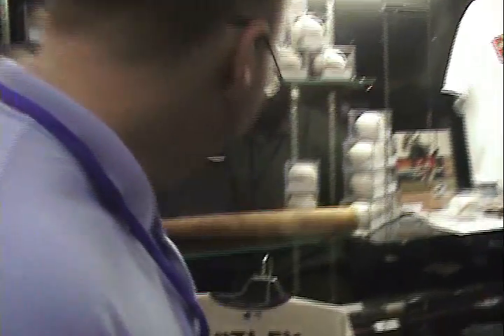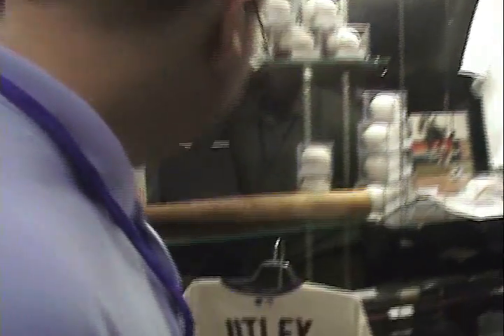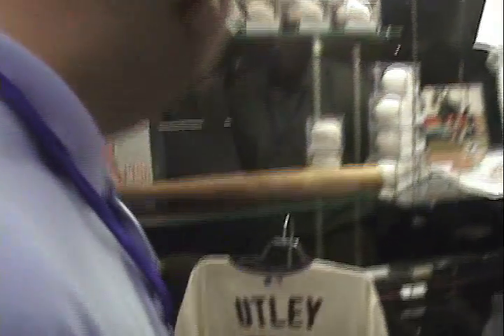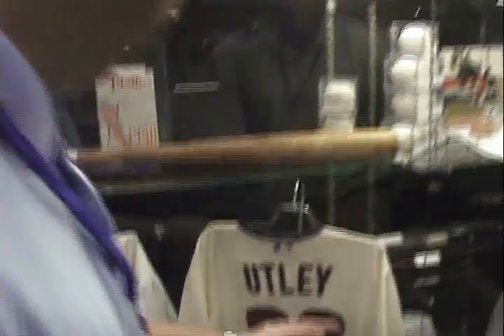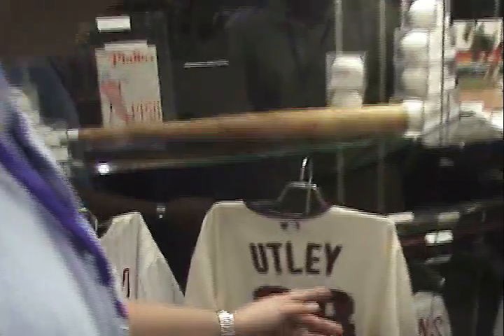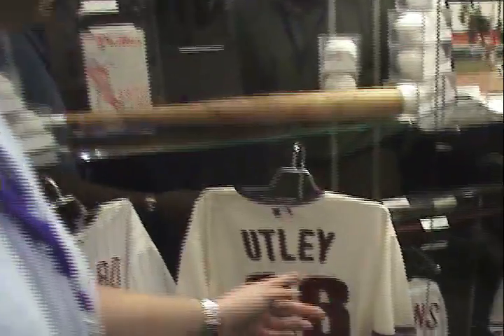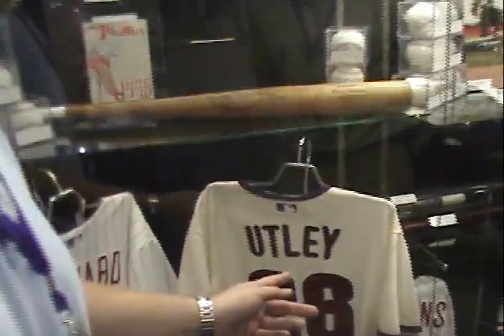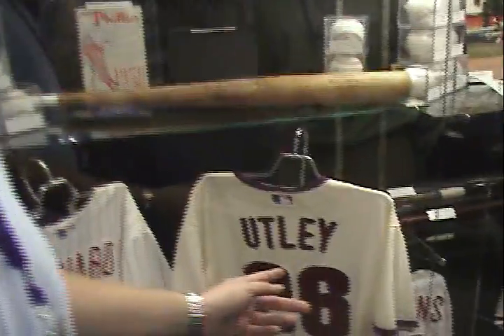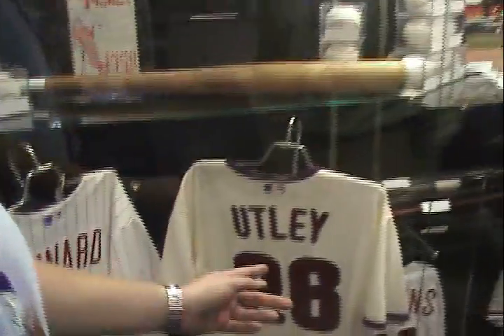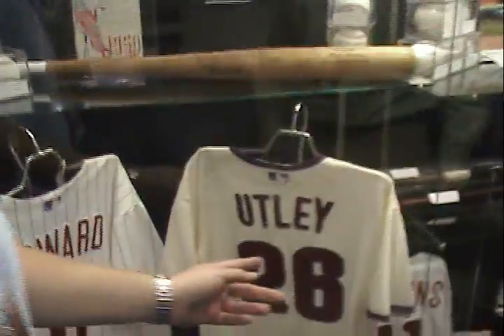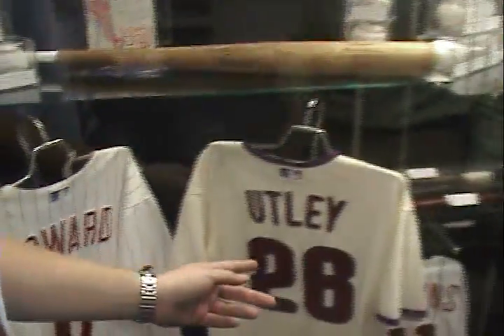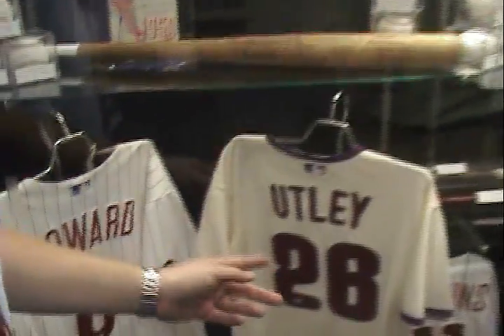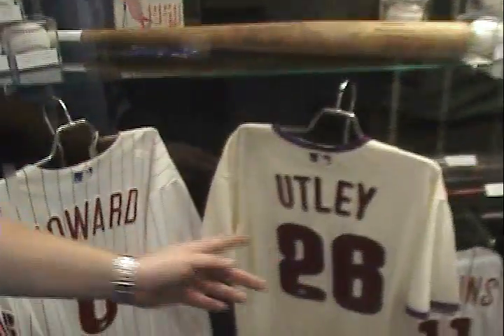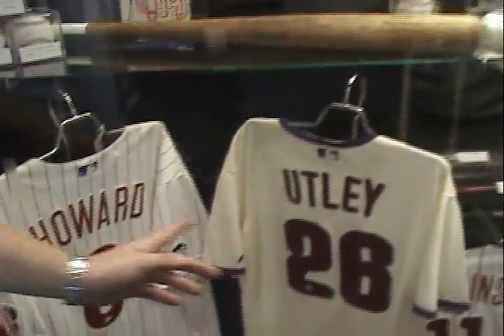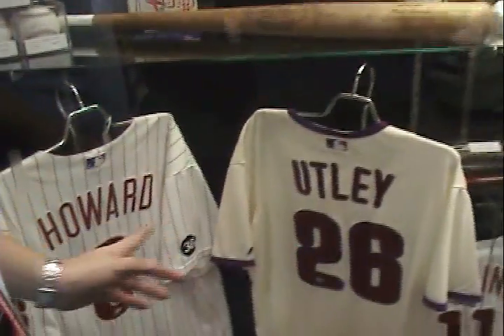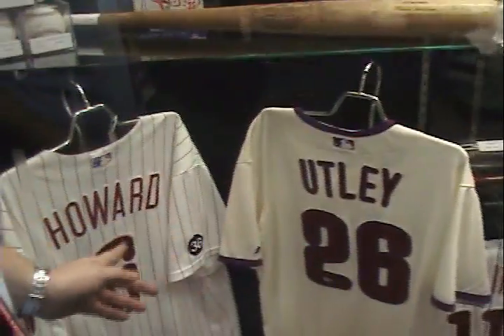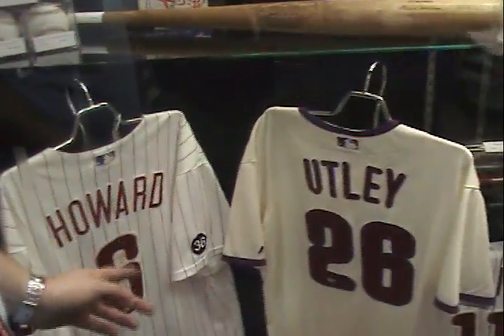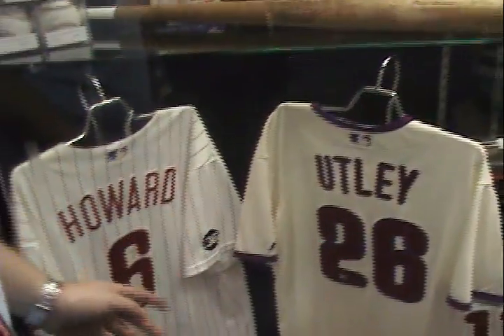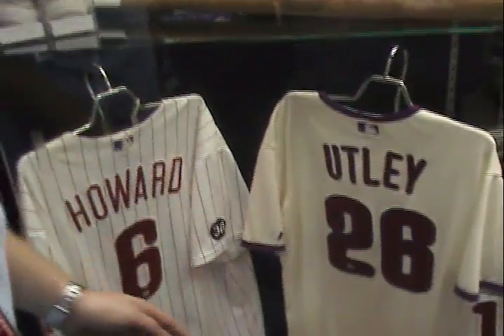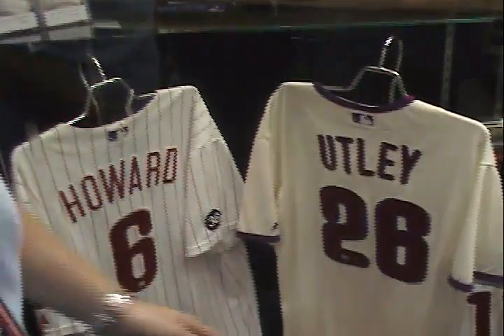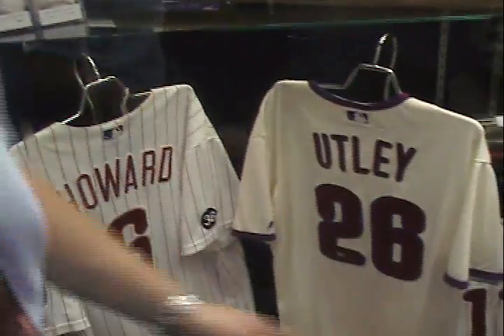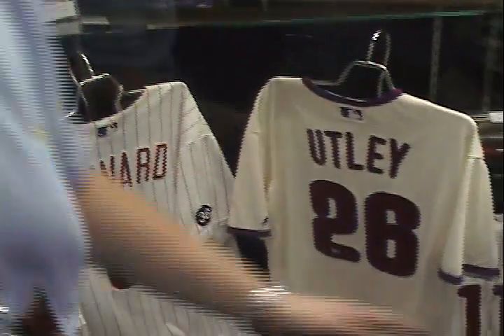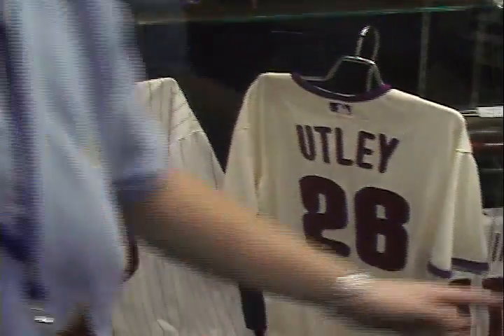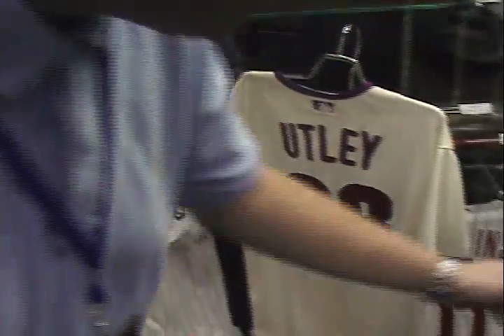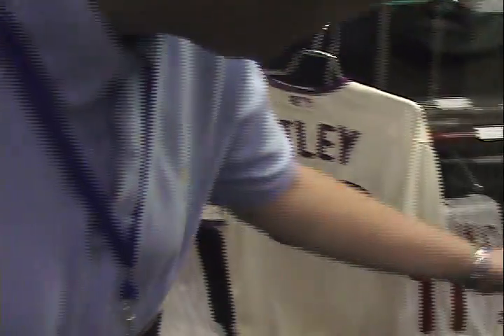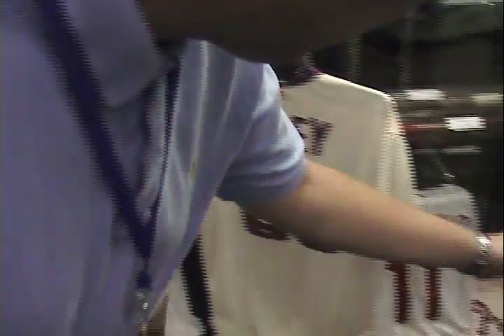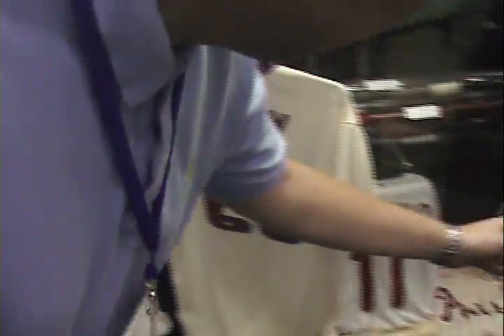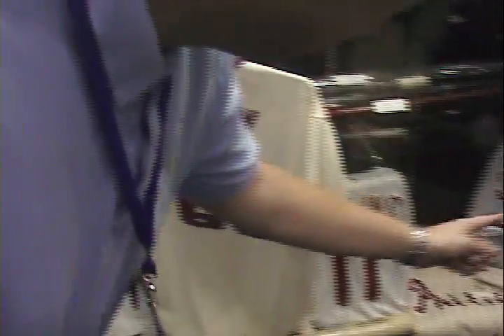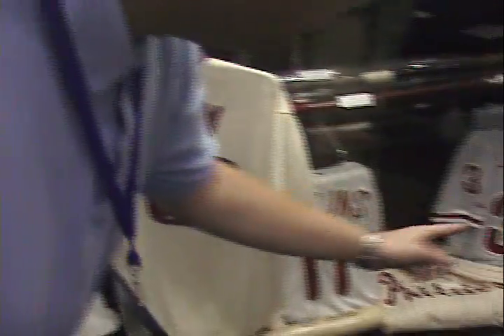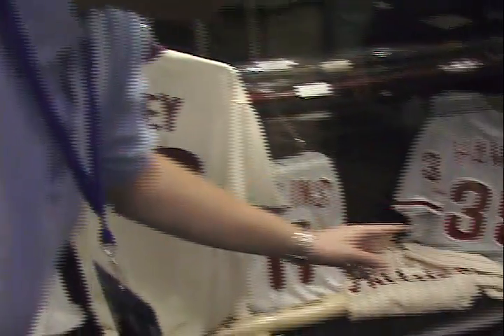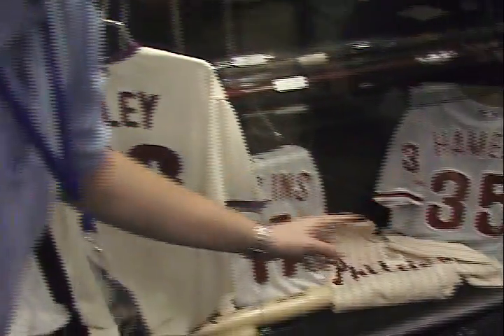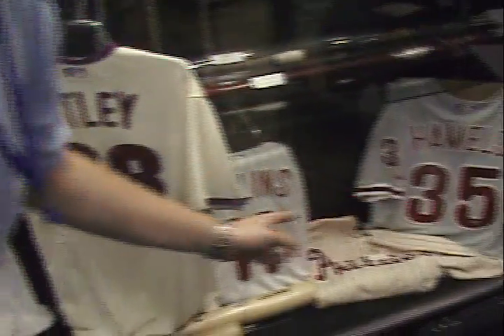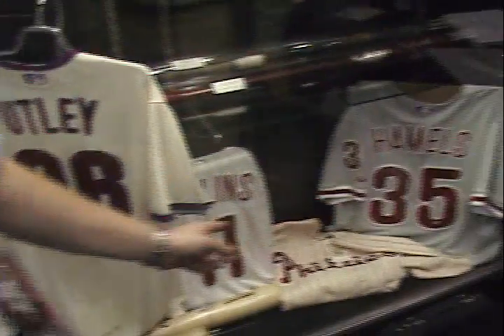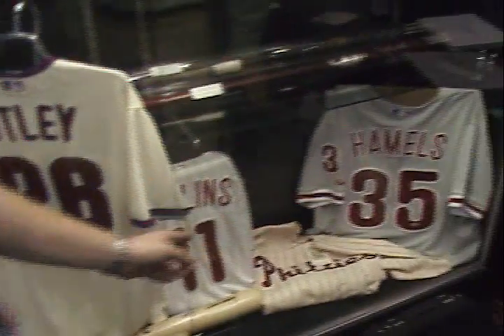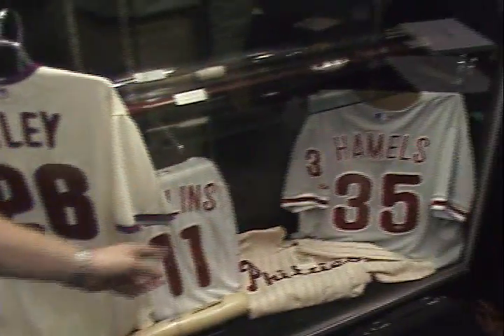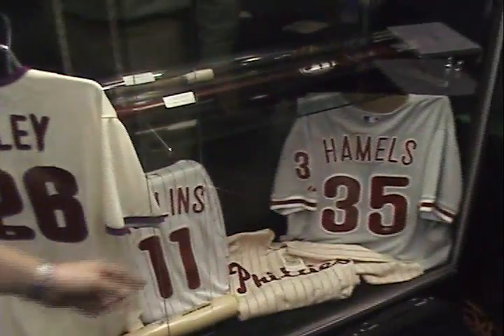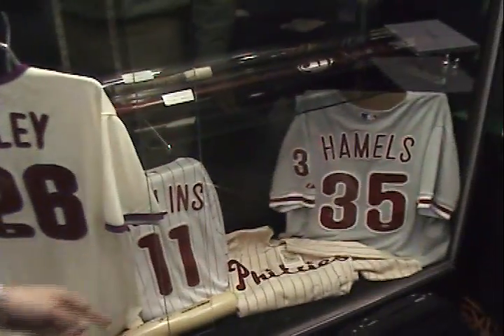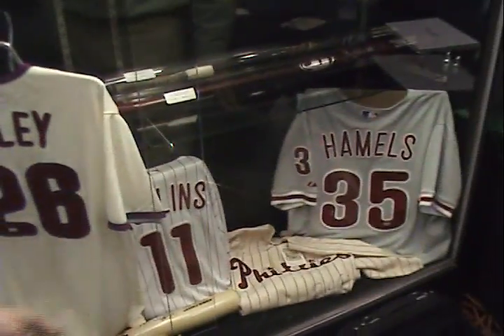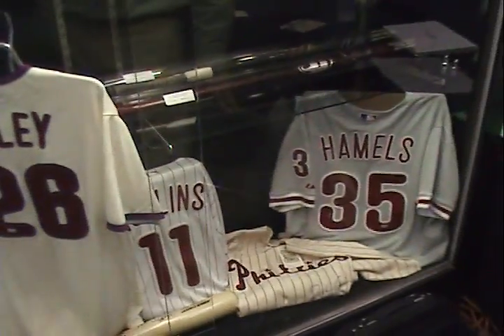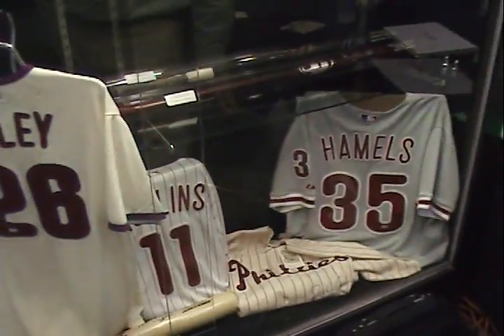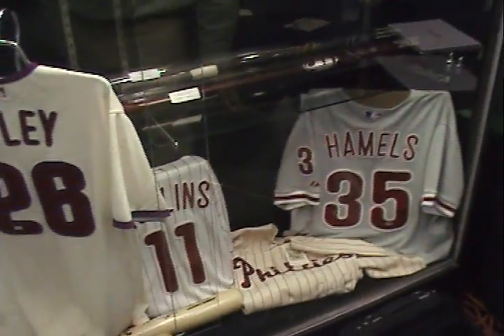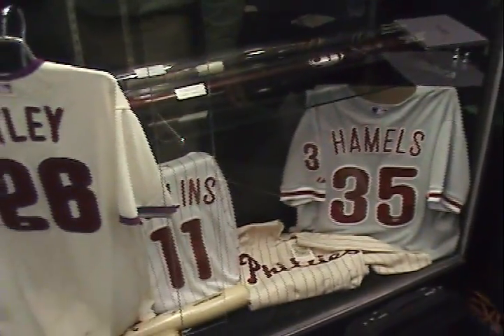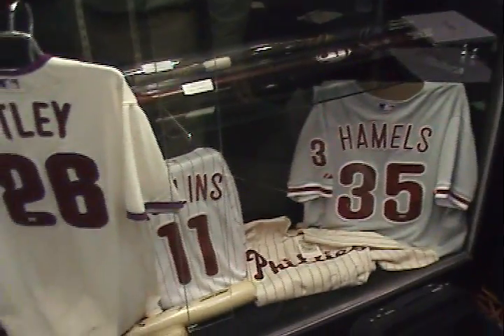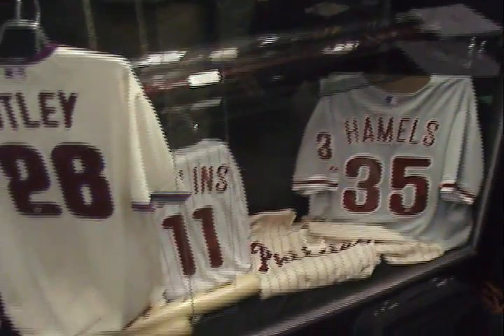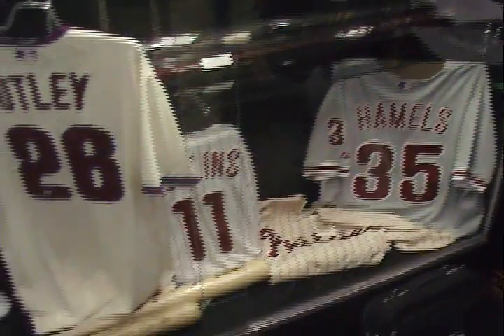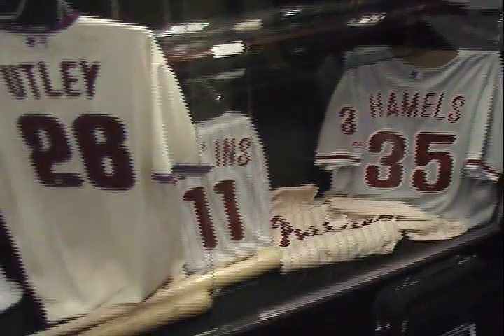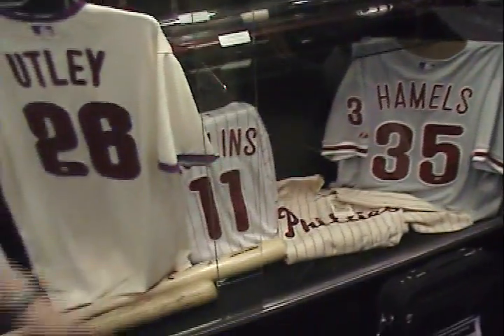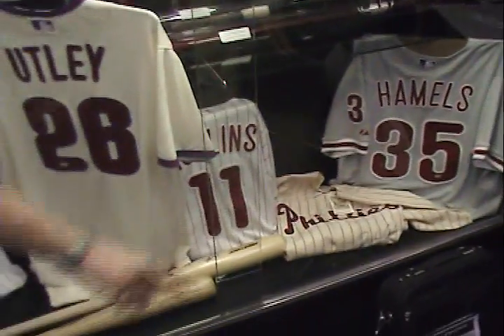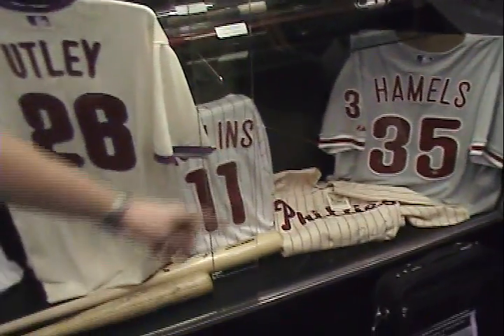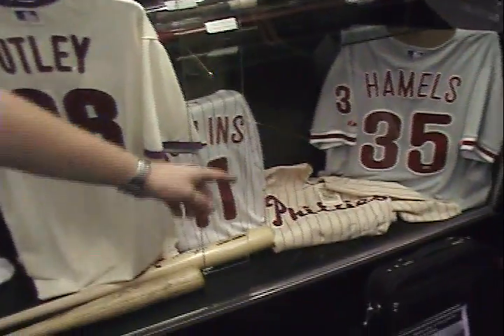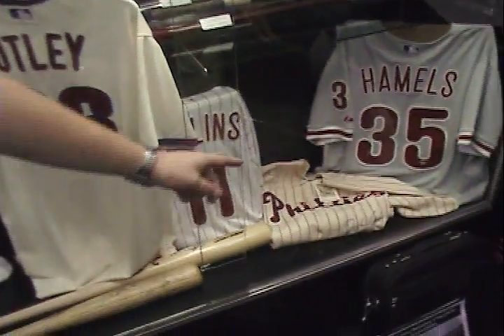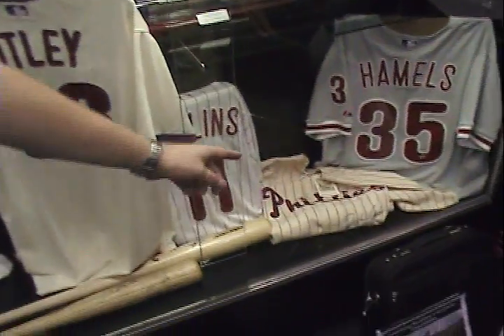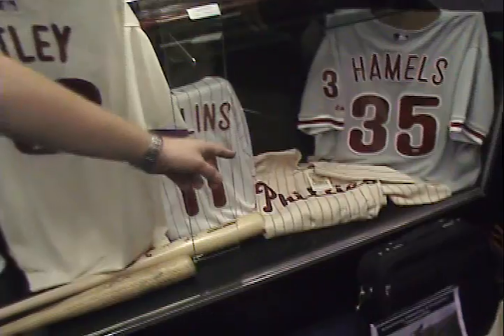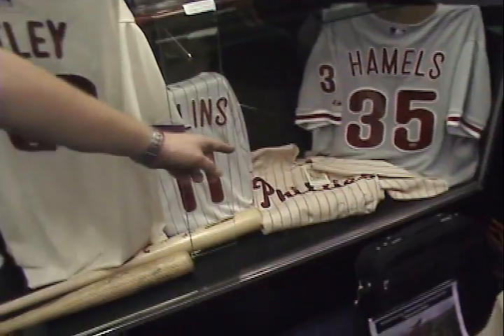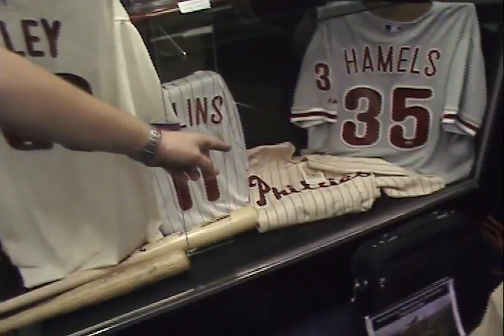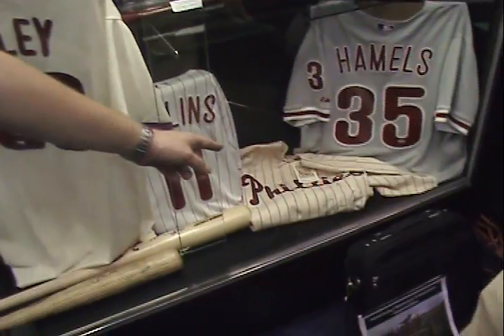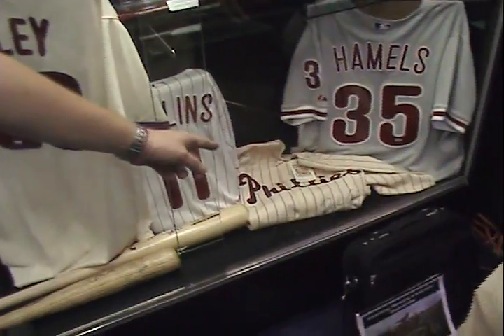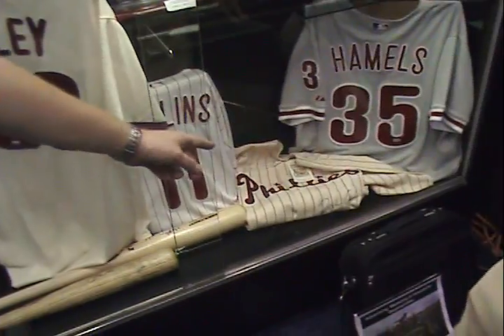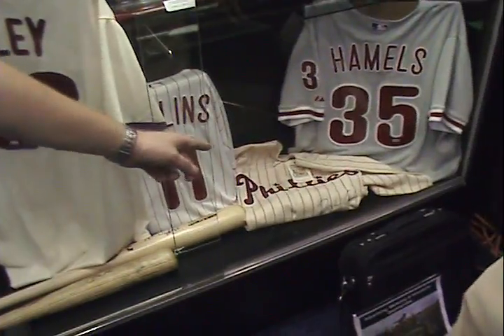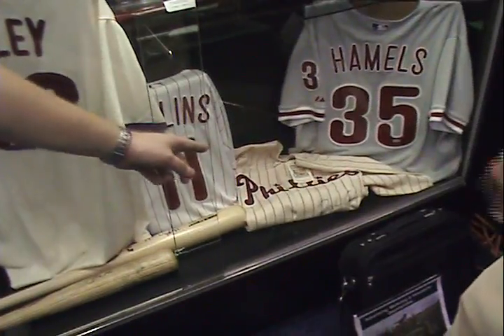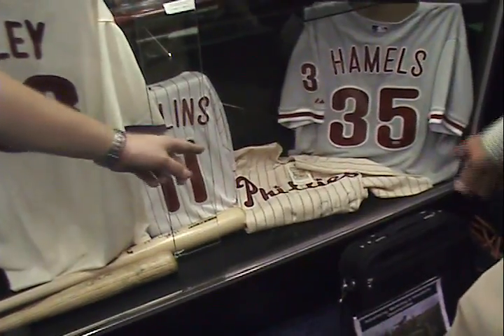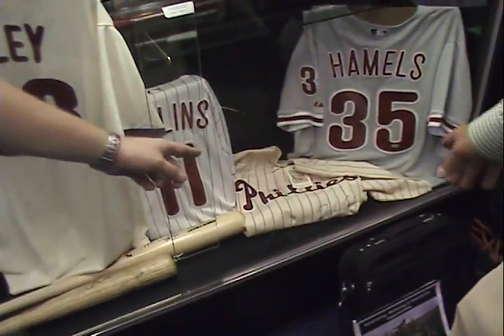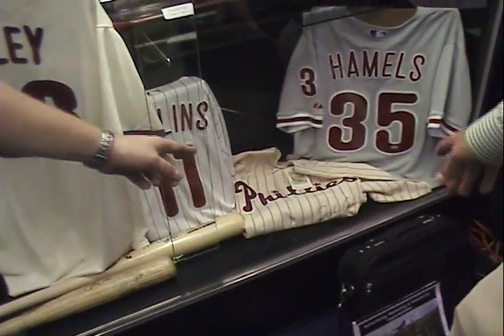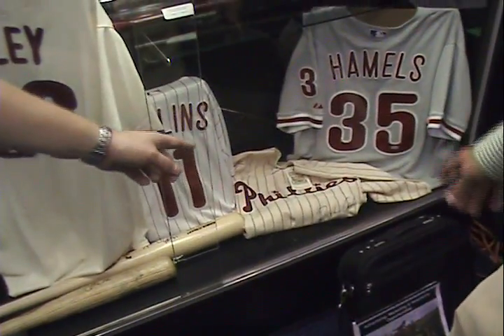You can see Utley, Howard, Hamels, Rollins, and is that an old throwback Richie Ashburn sign?